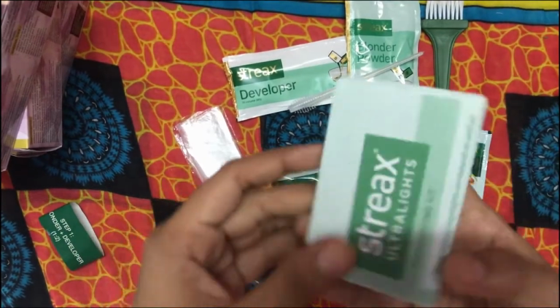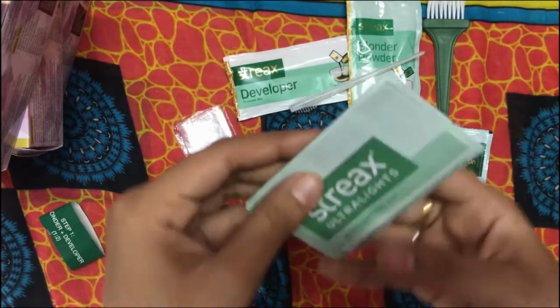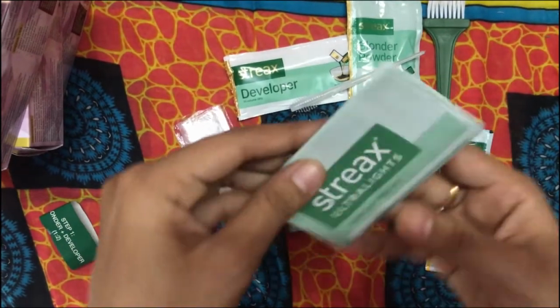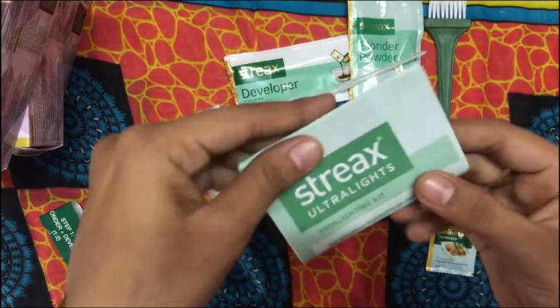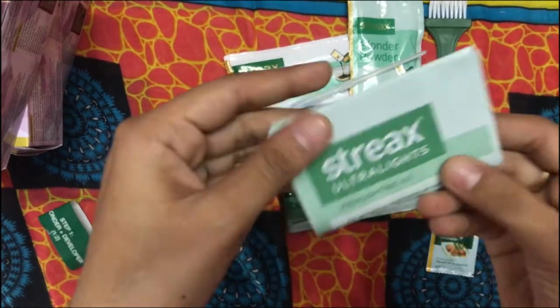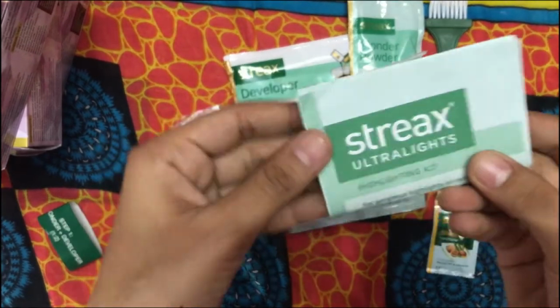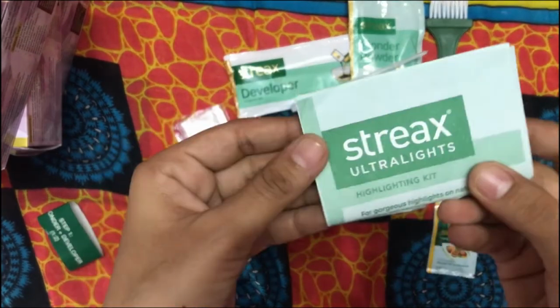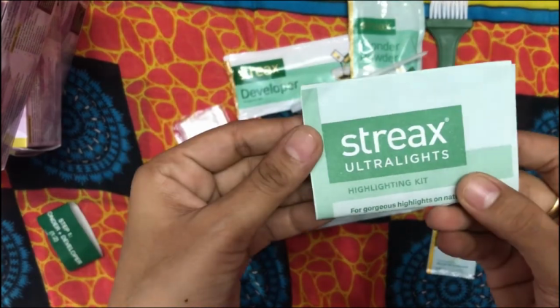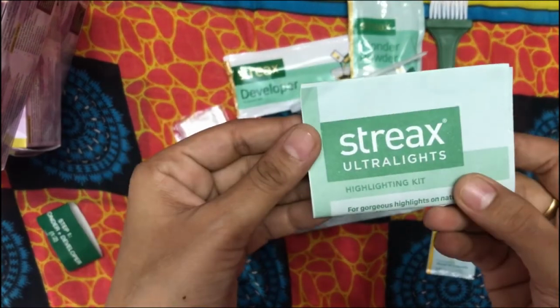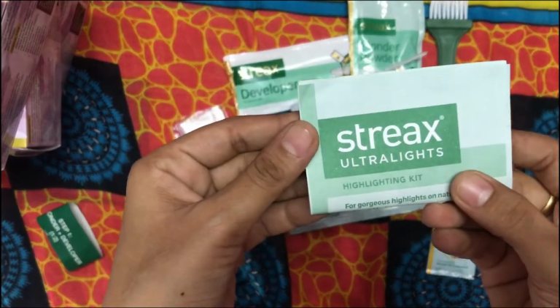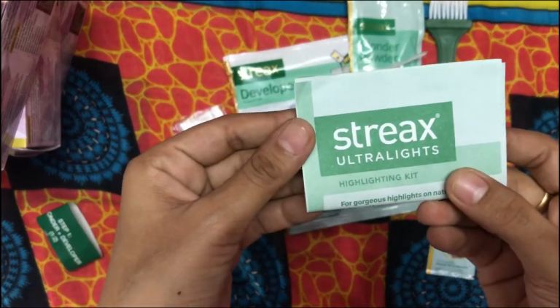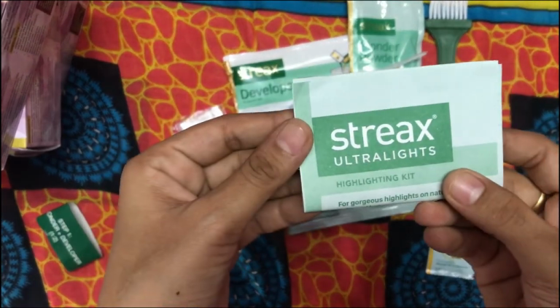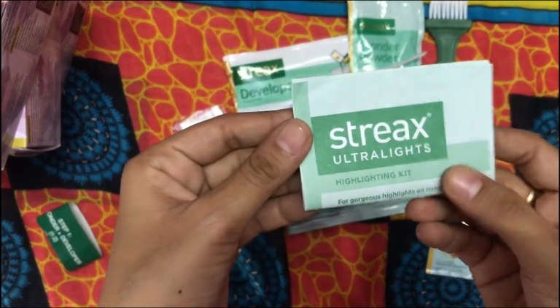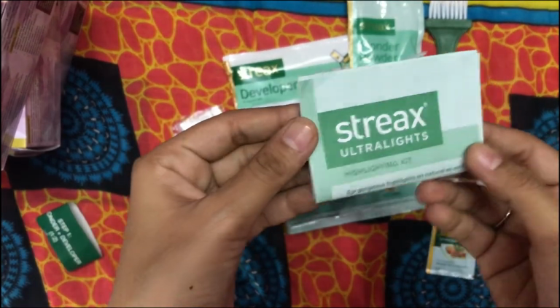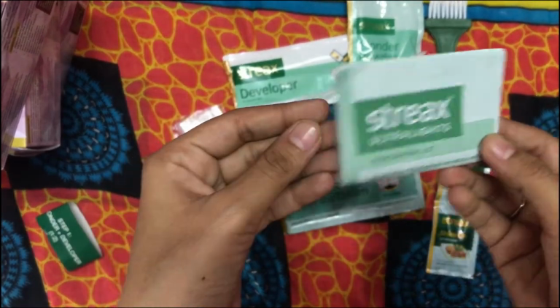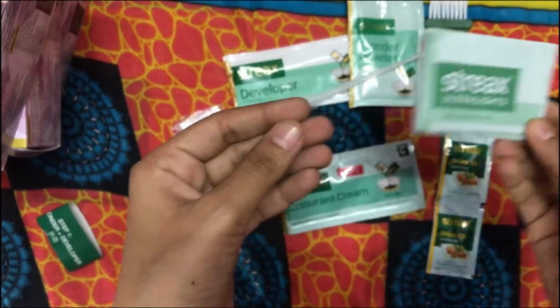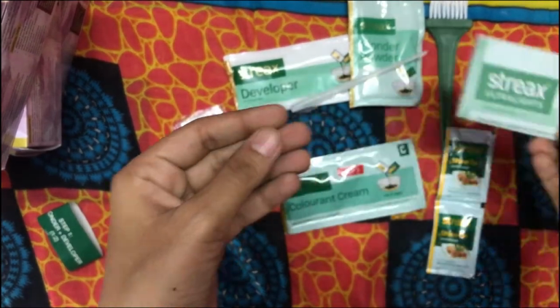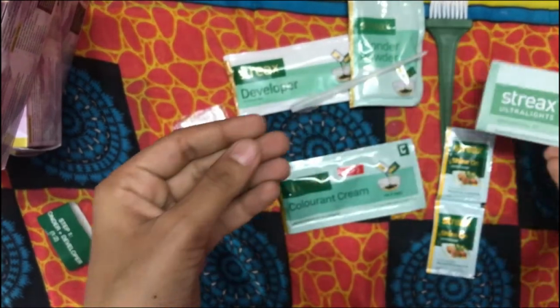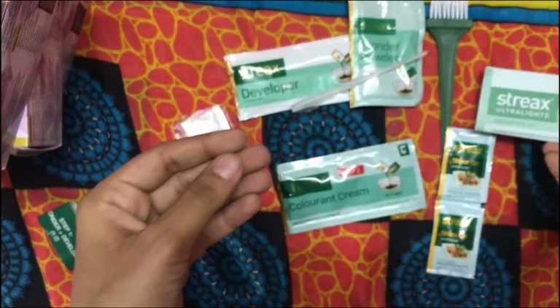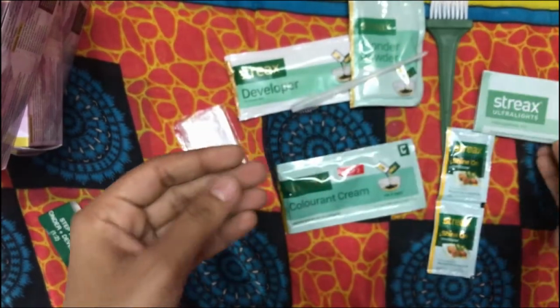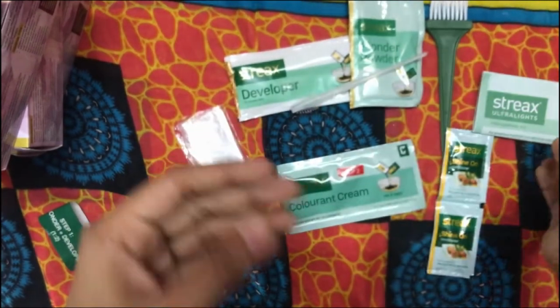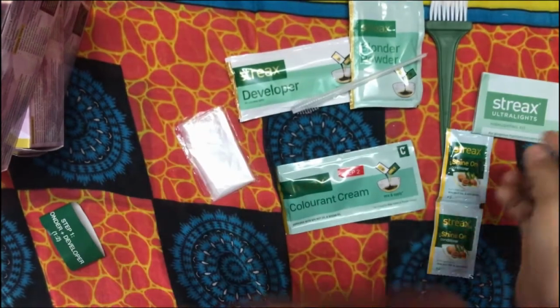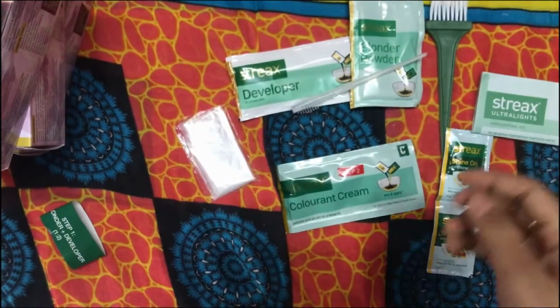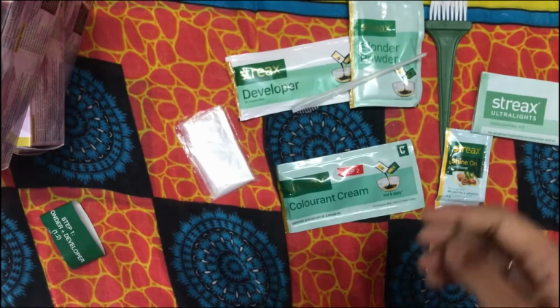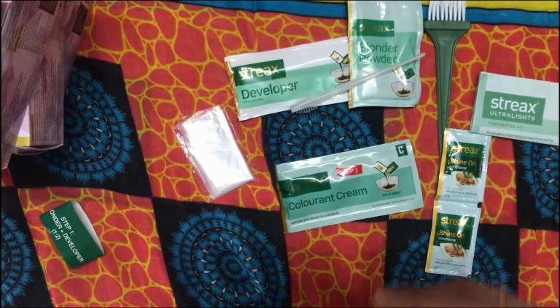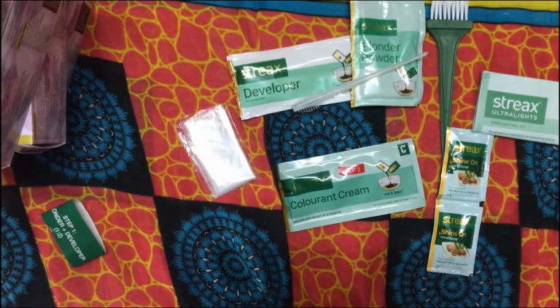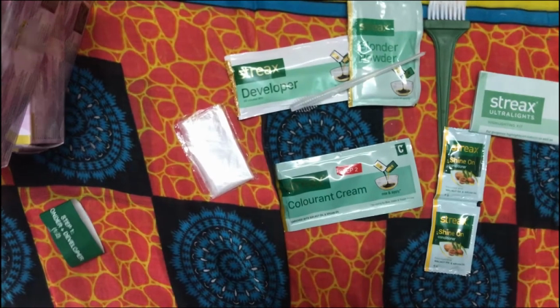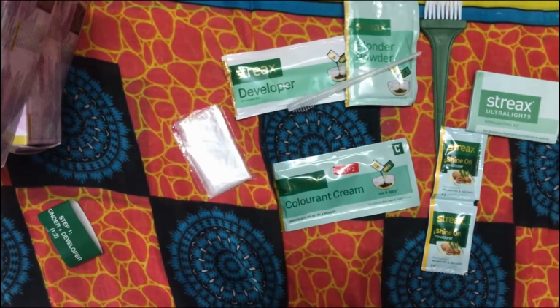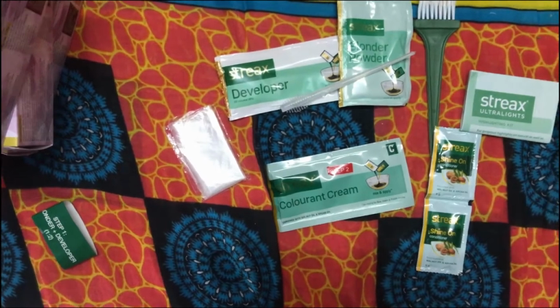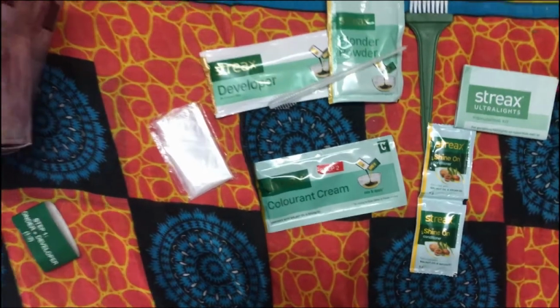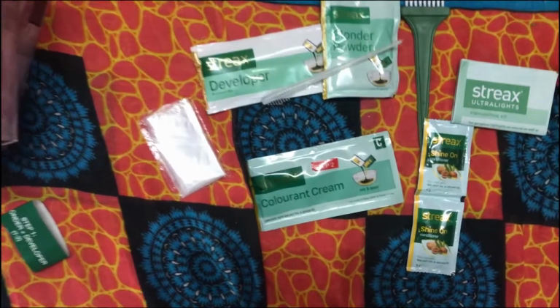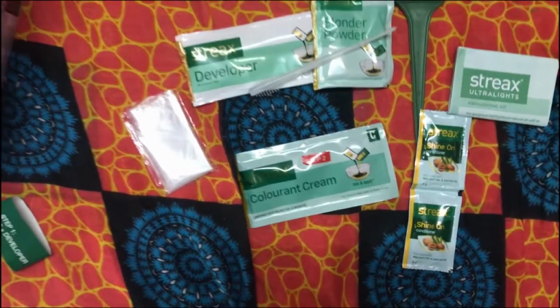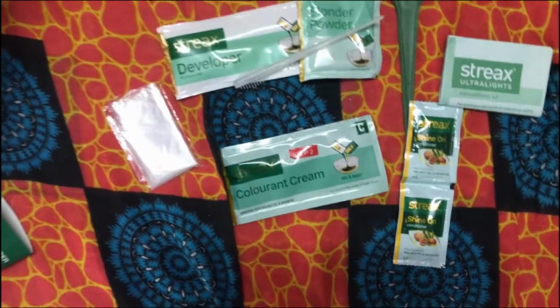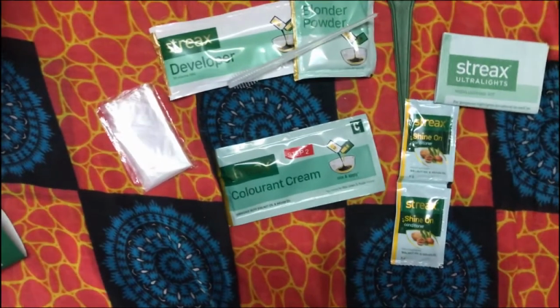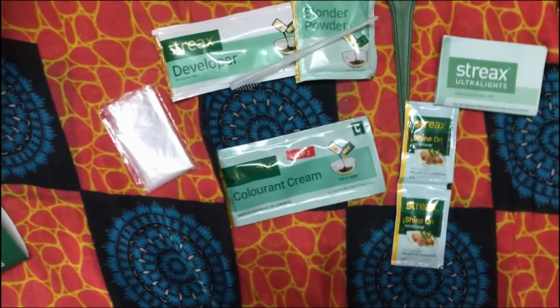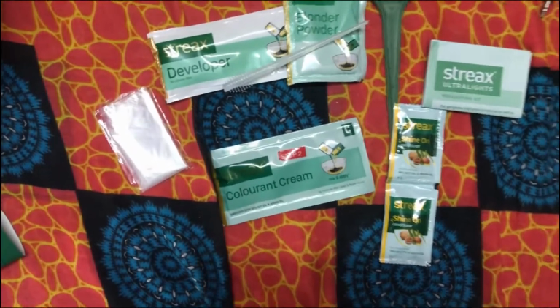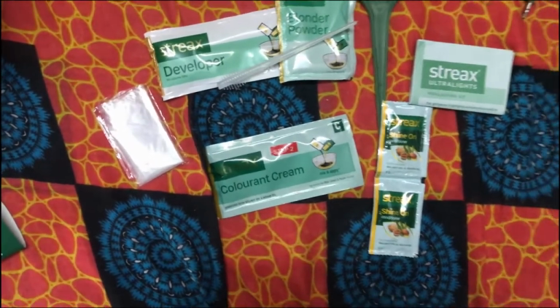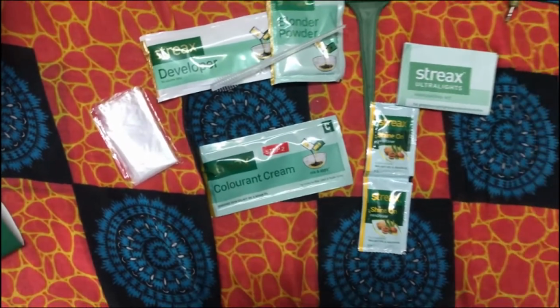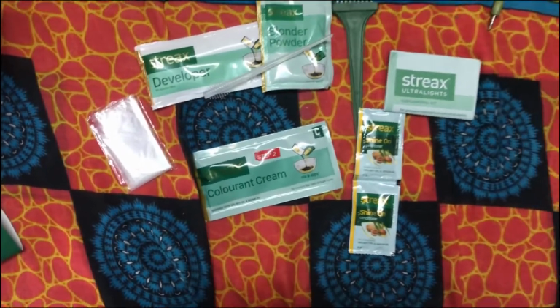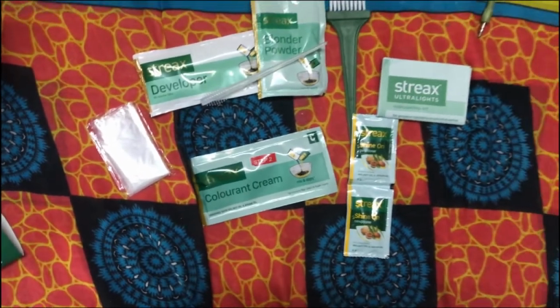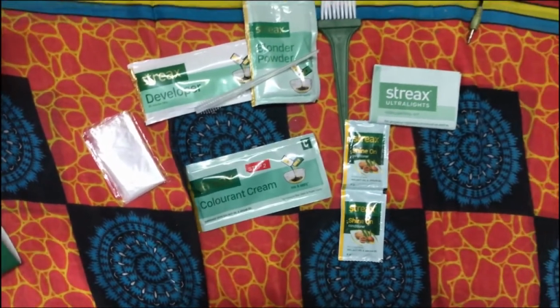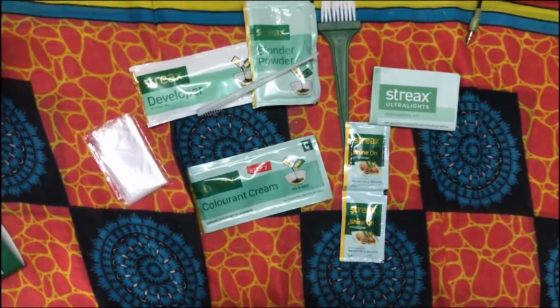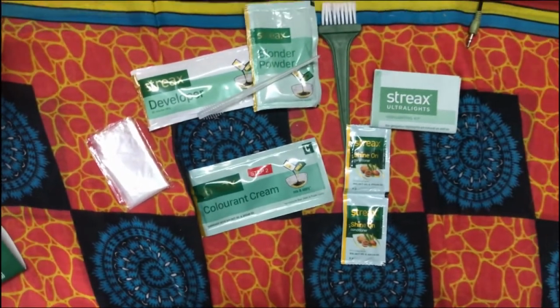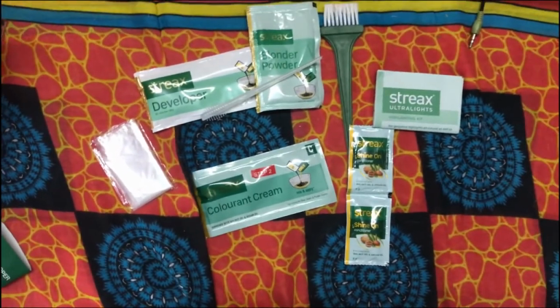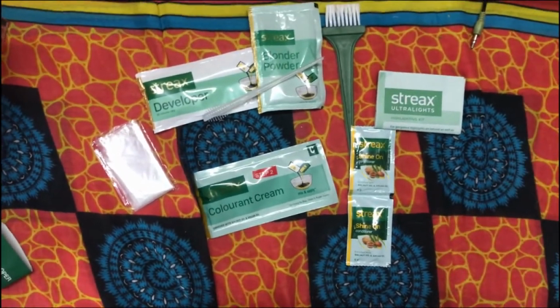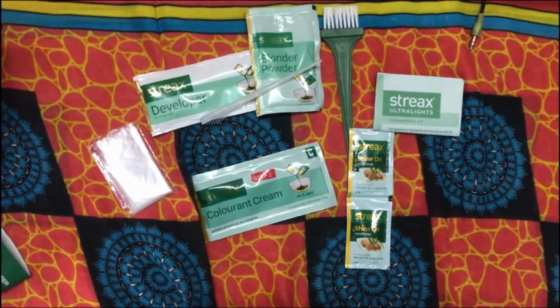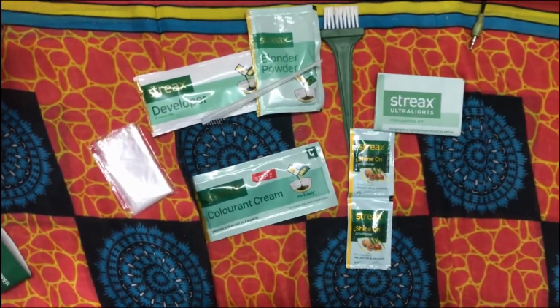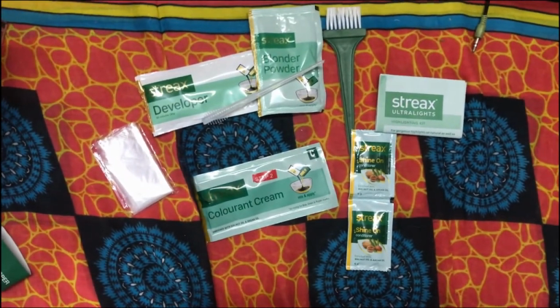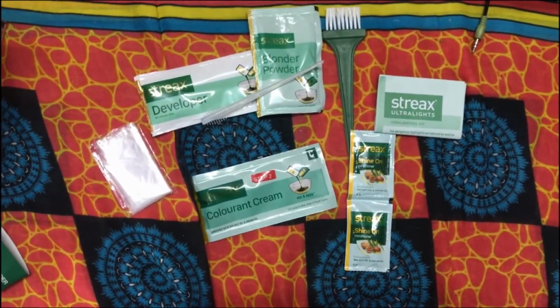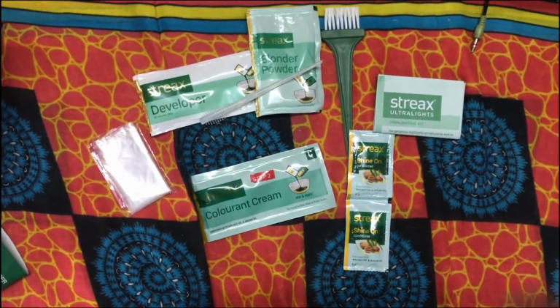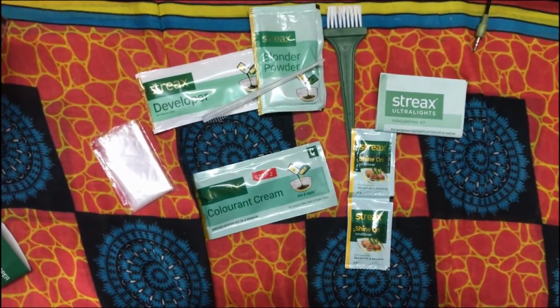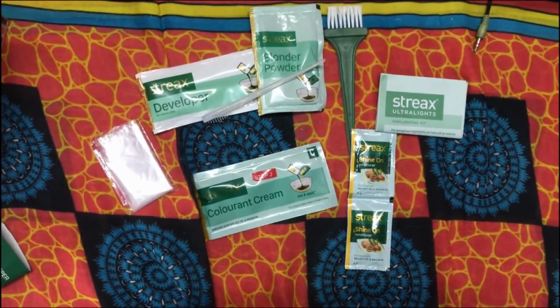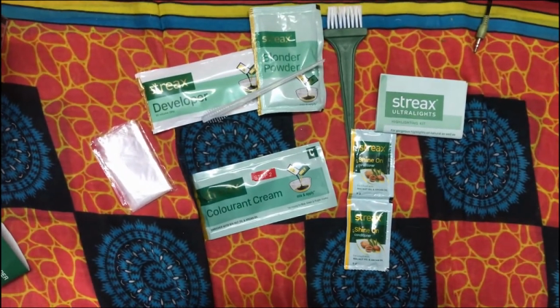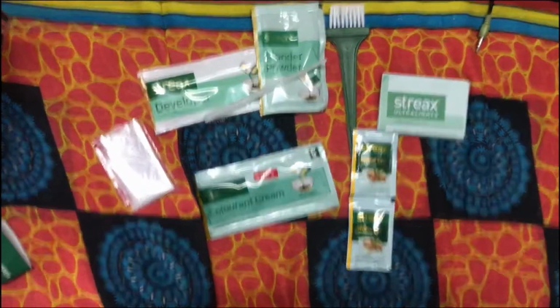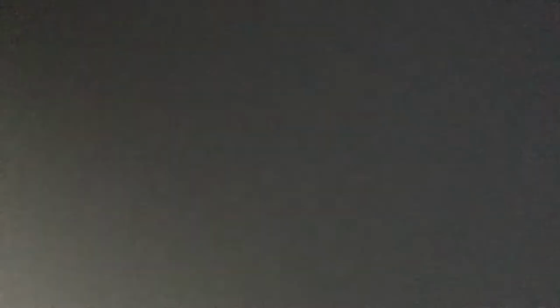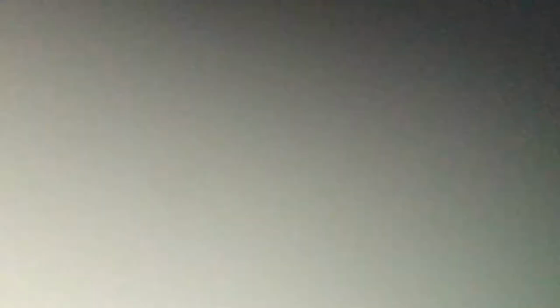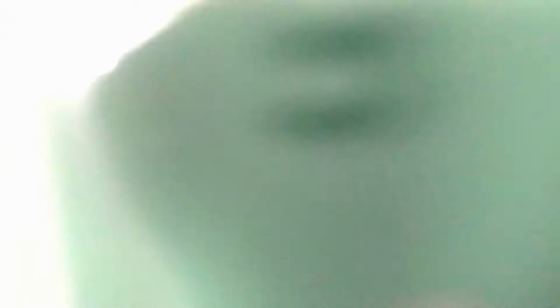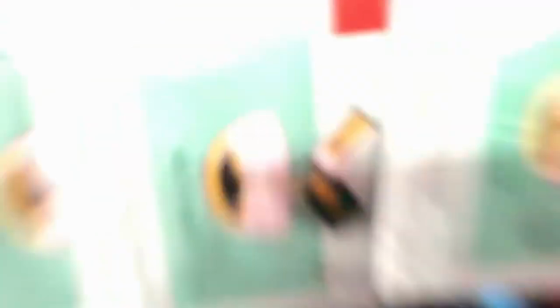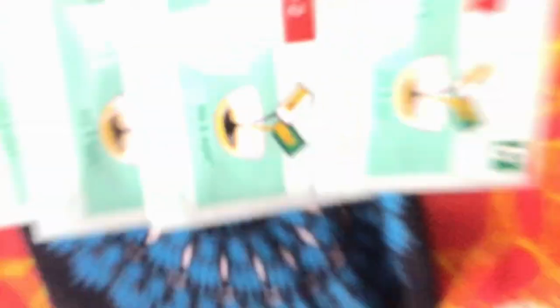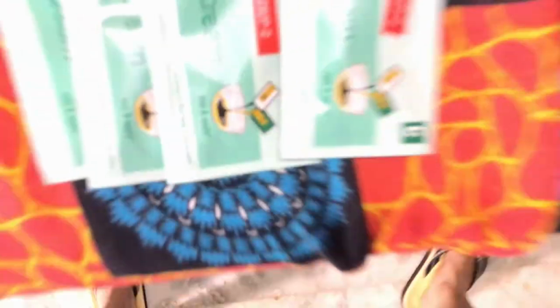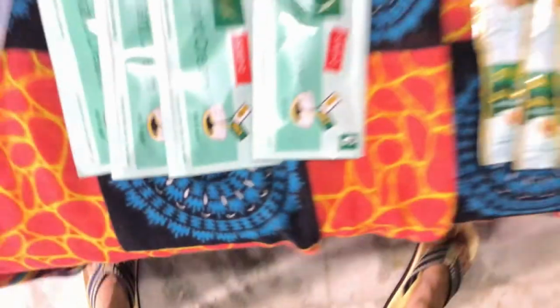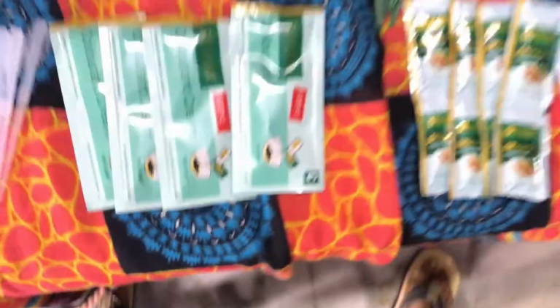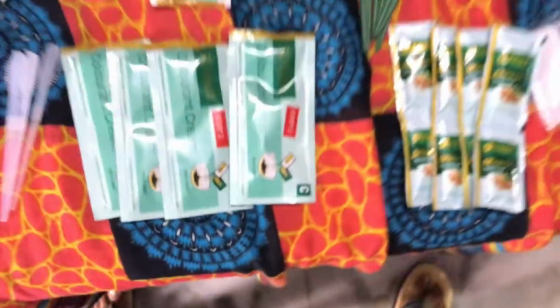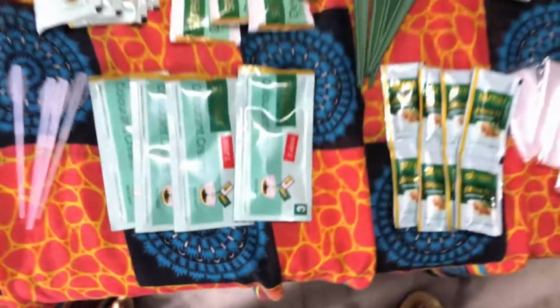There are gloves and an instruction manual. You can see the color is different and the instructions are different. Let's see how it is applied.